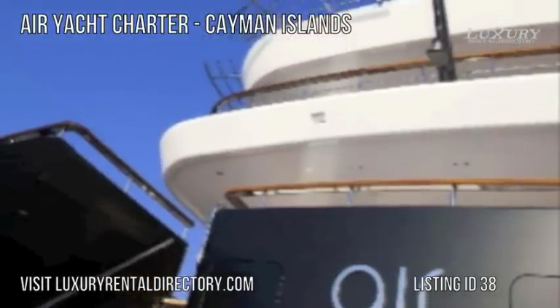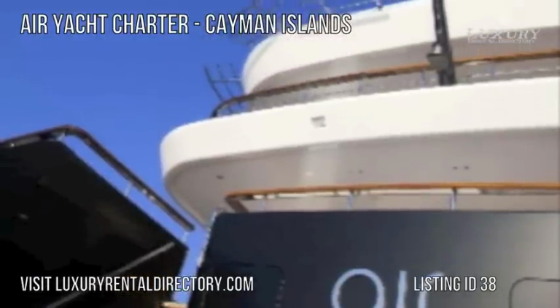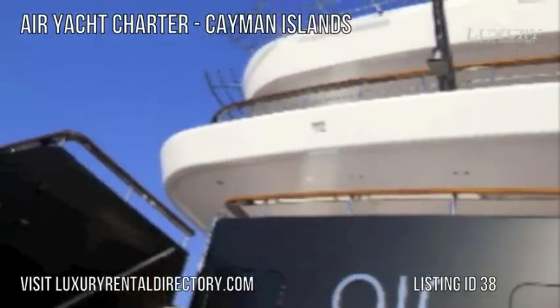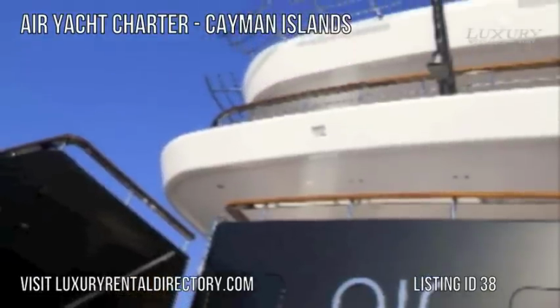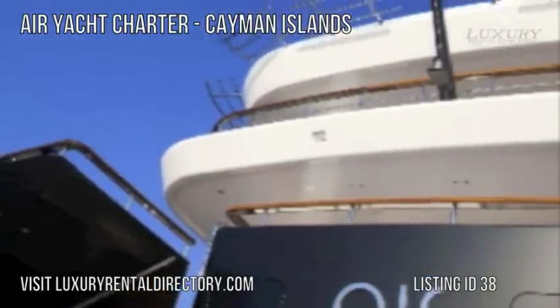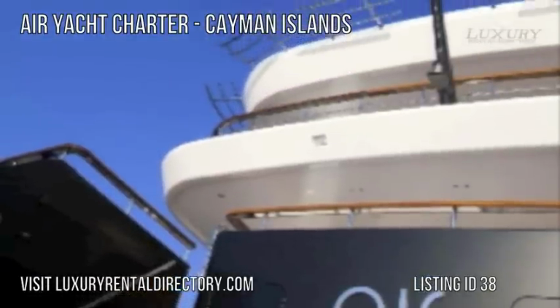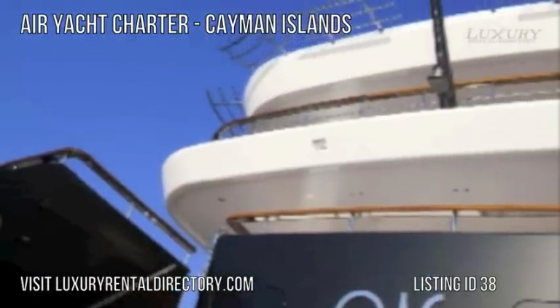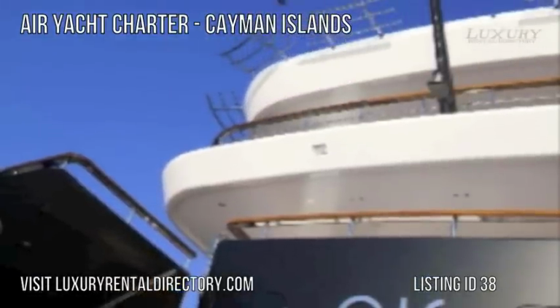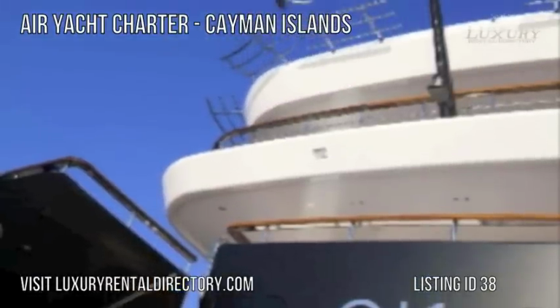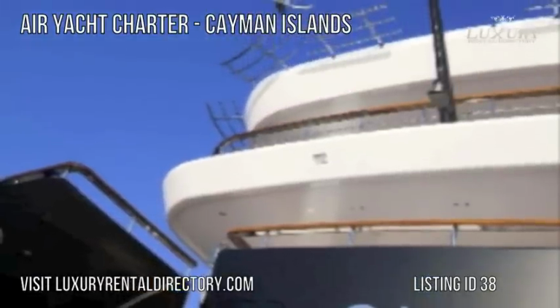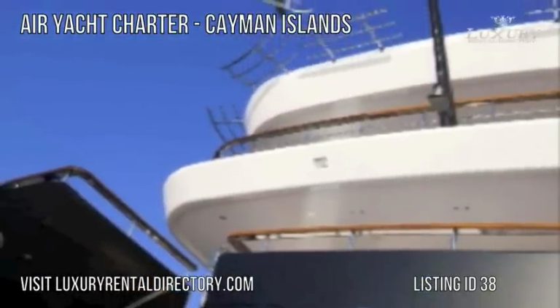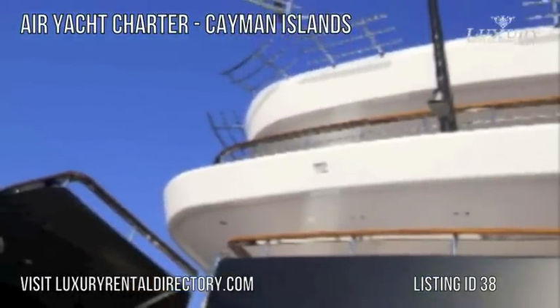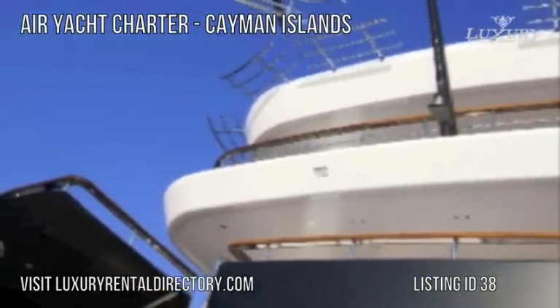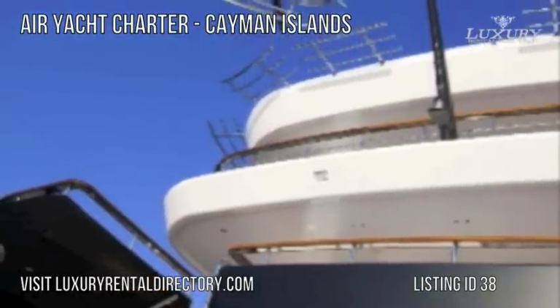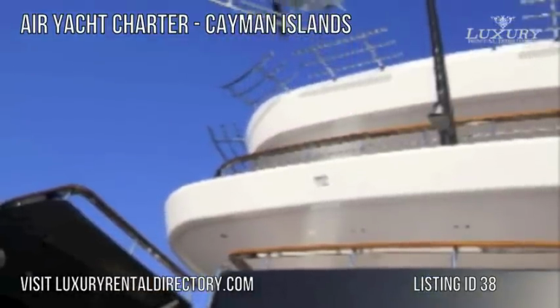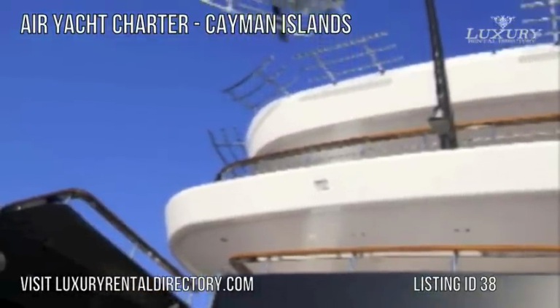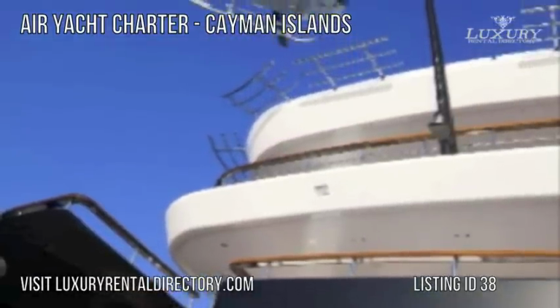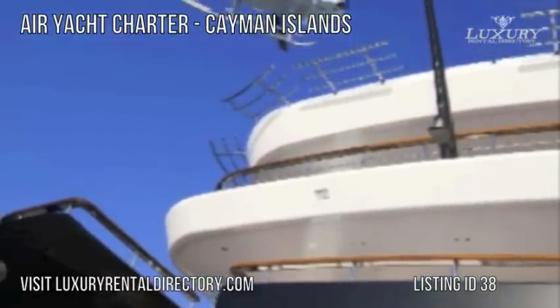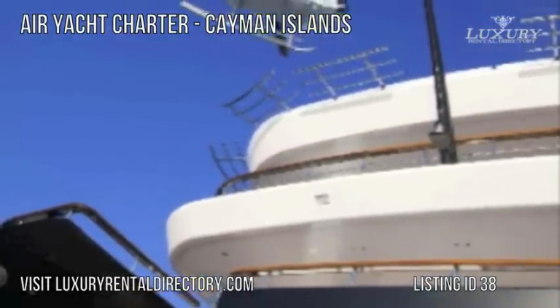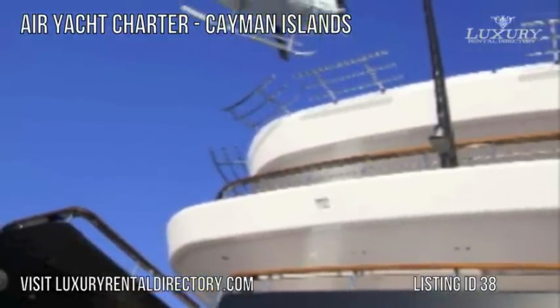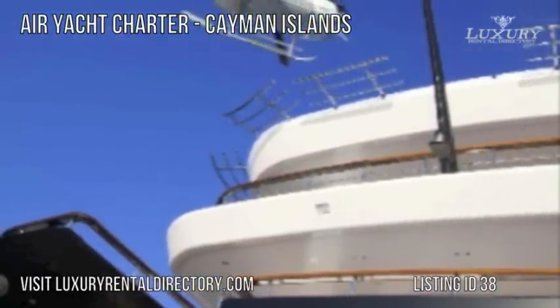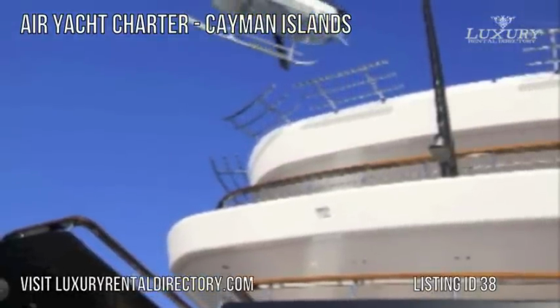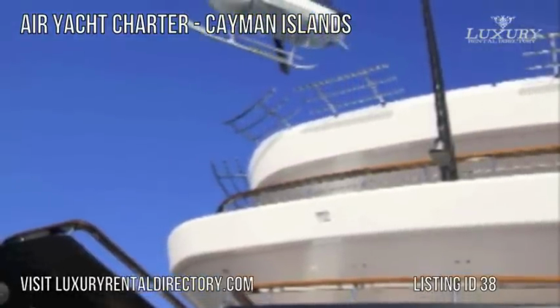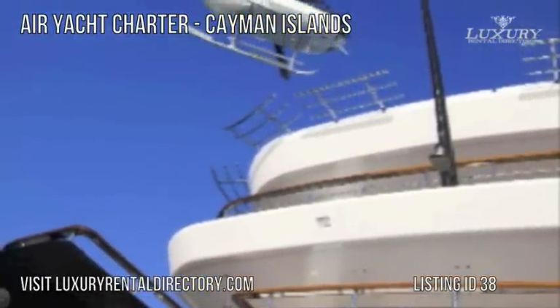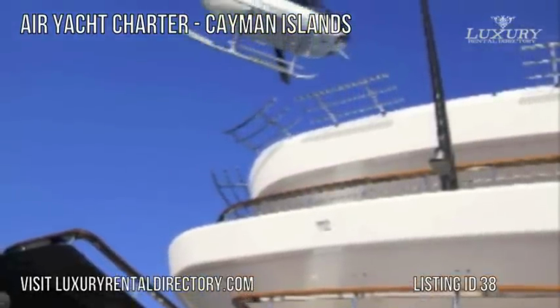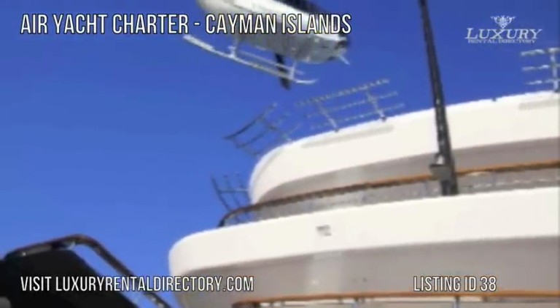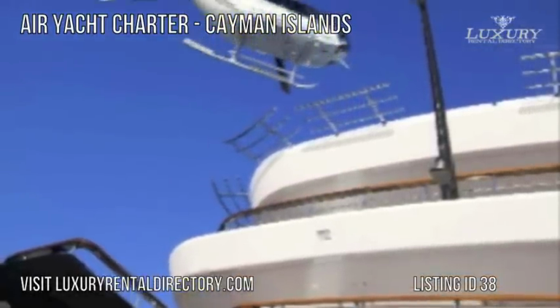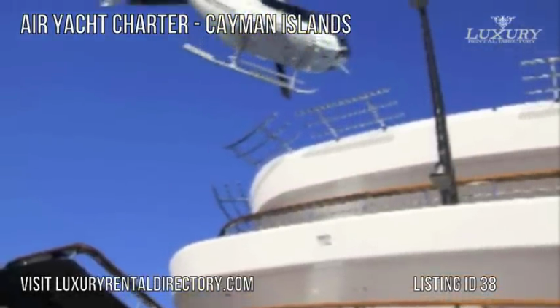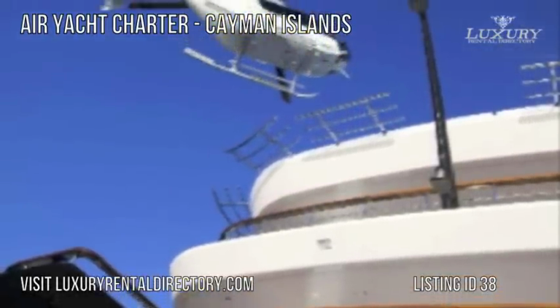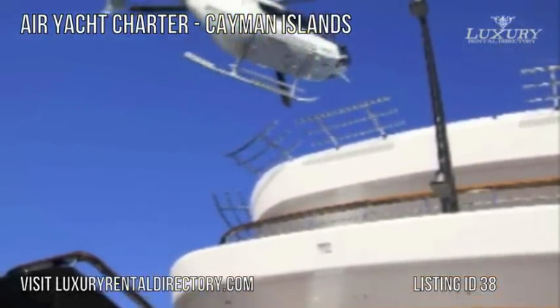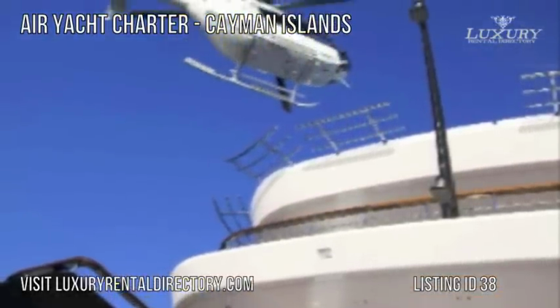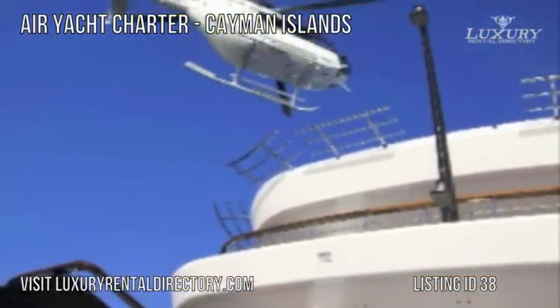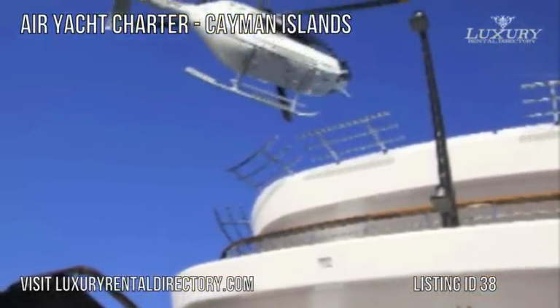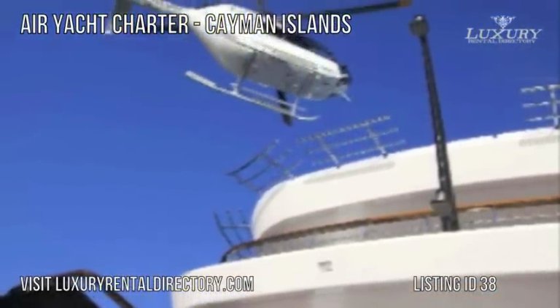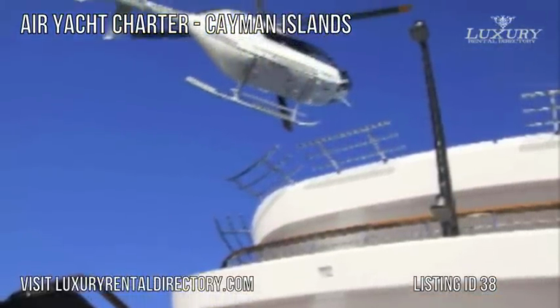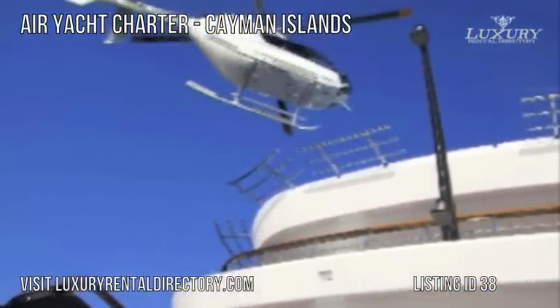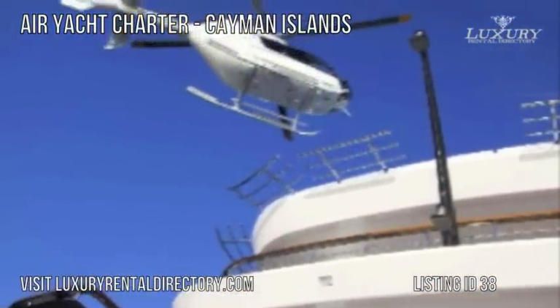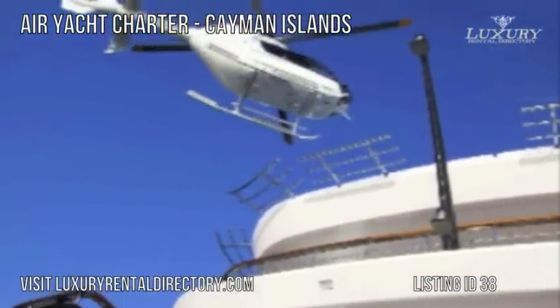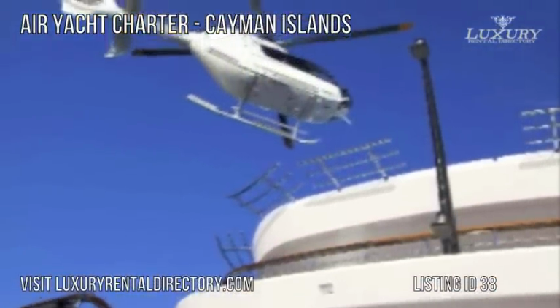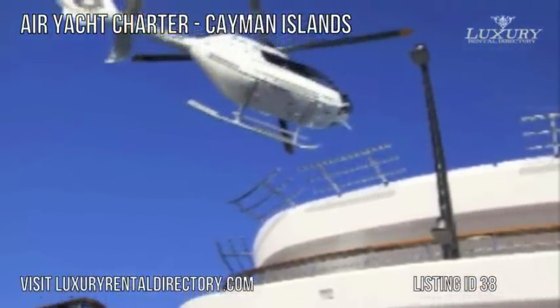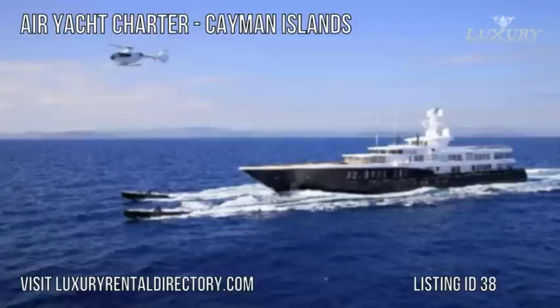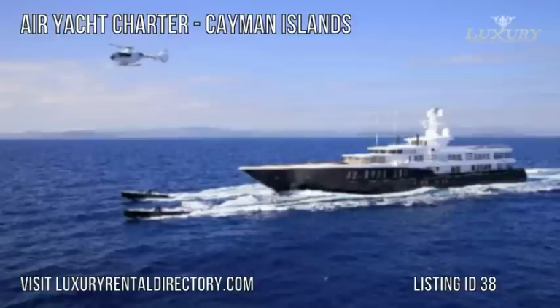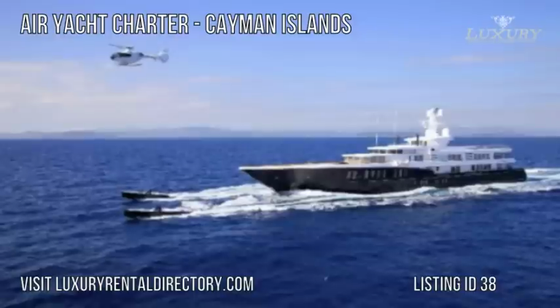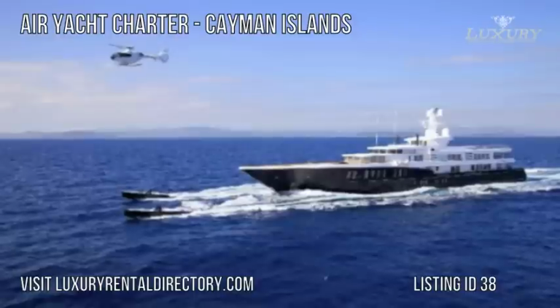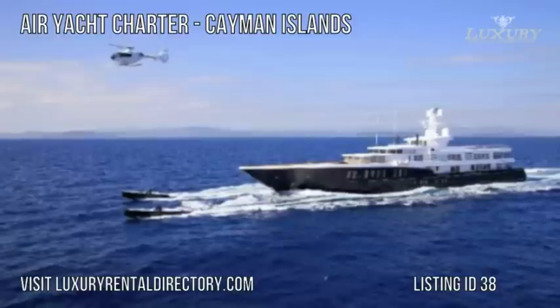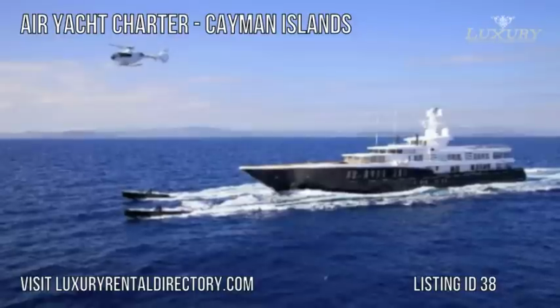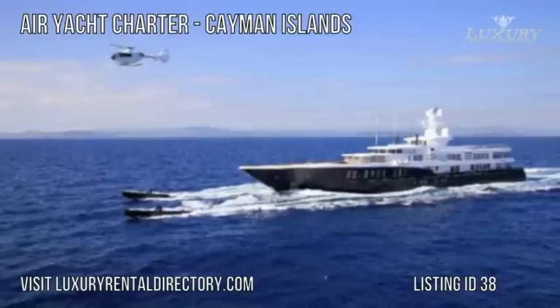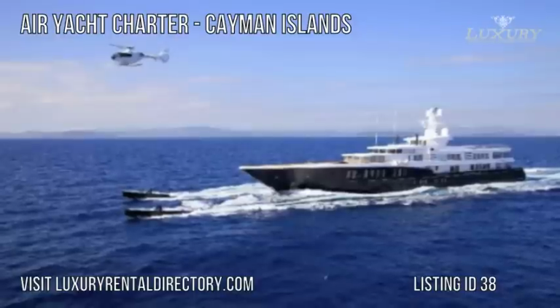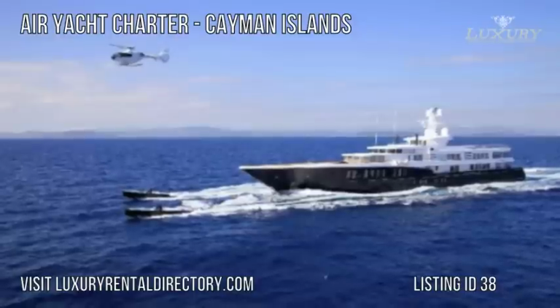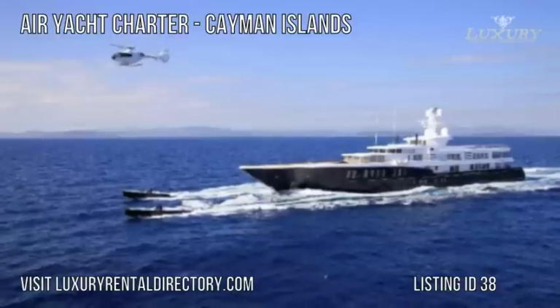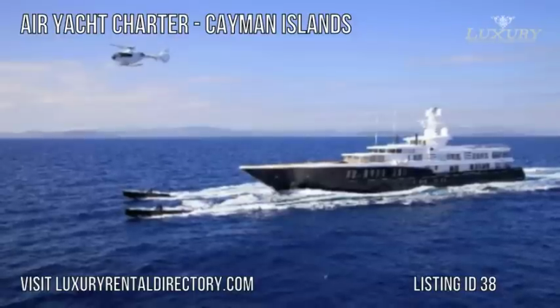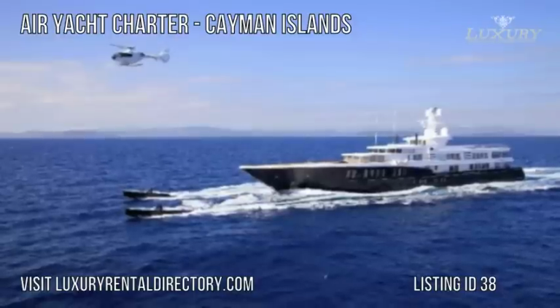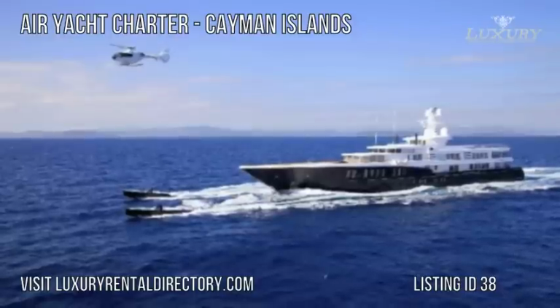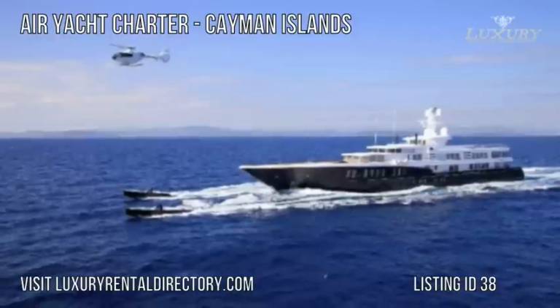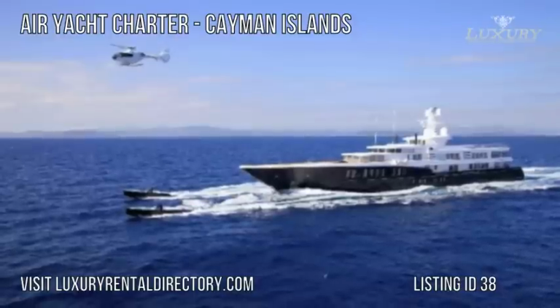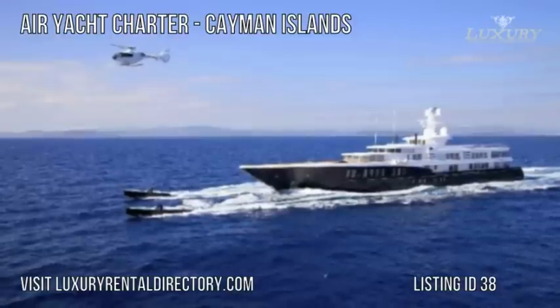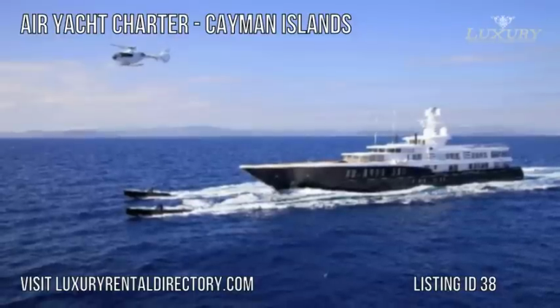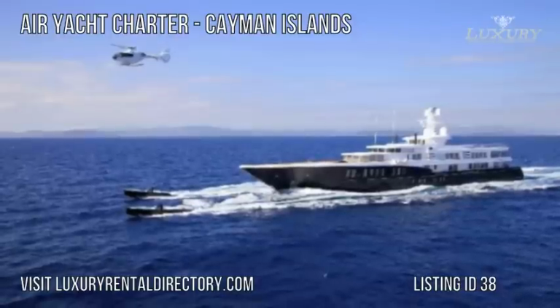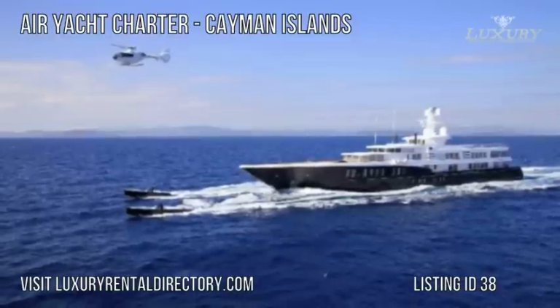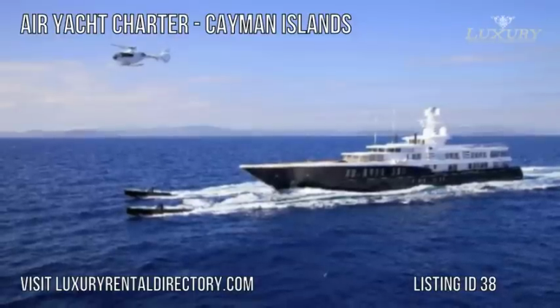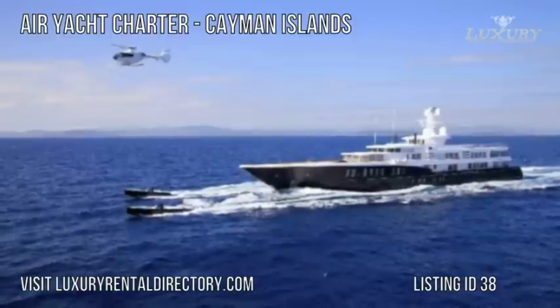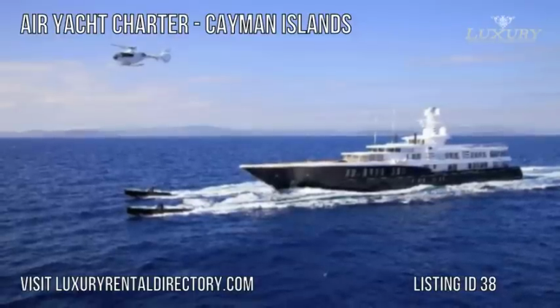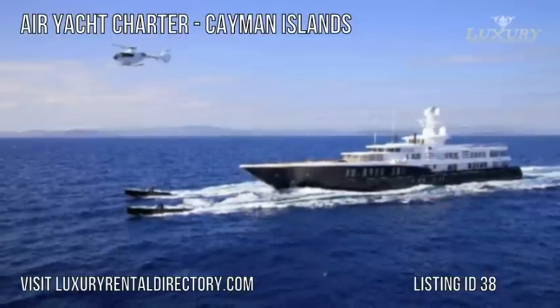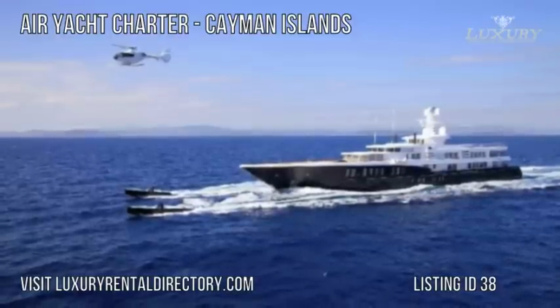Visit luxuryrentaldirectory.com and search for listing ID 38 to charter your trip on Air Yacht Charter today.